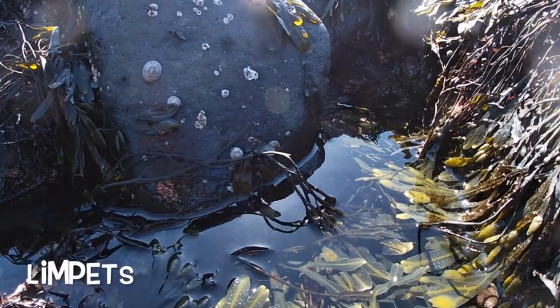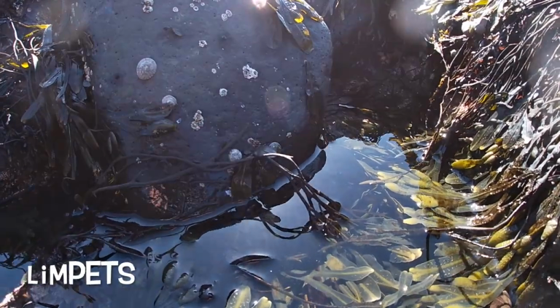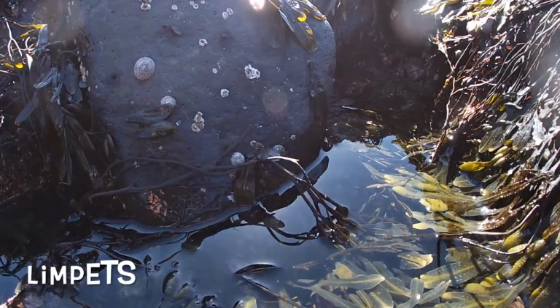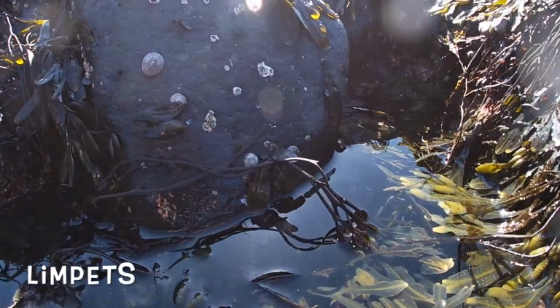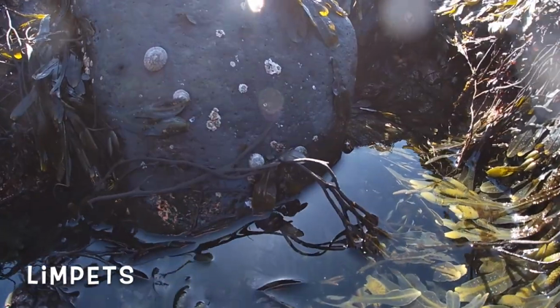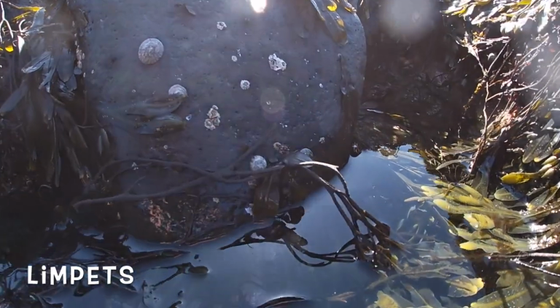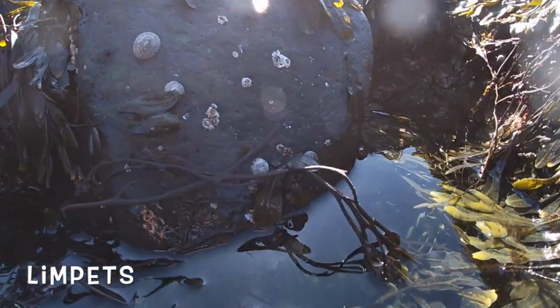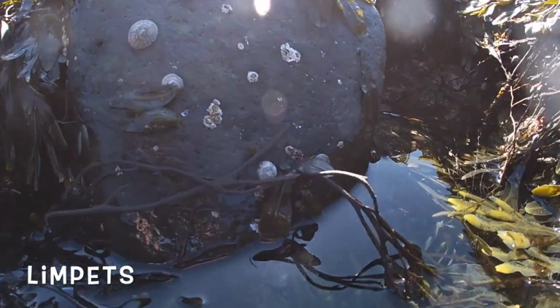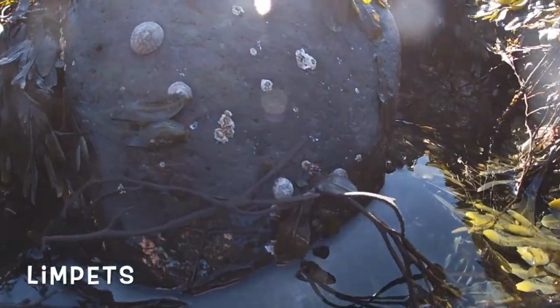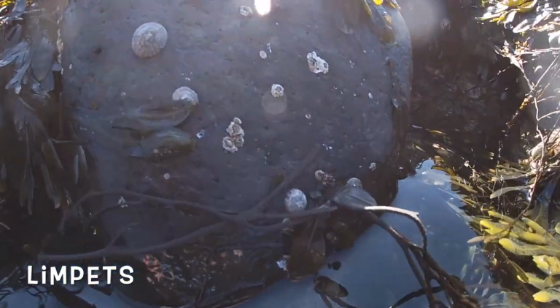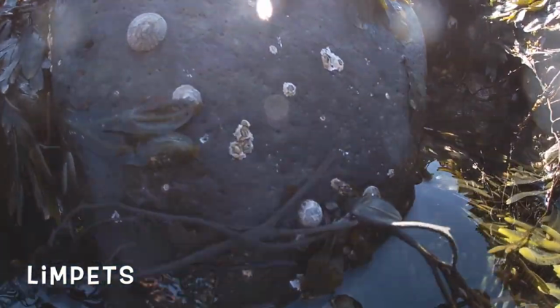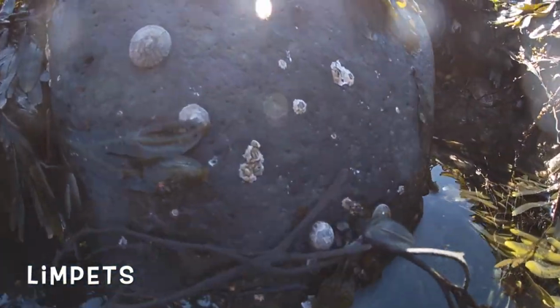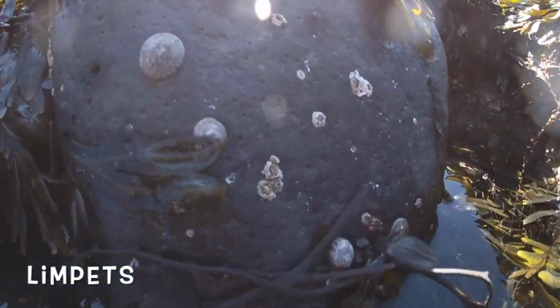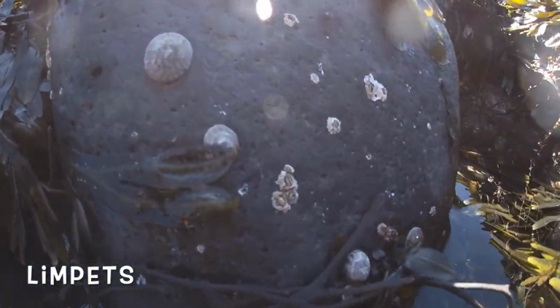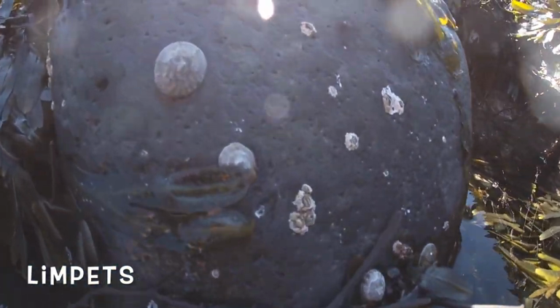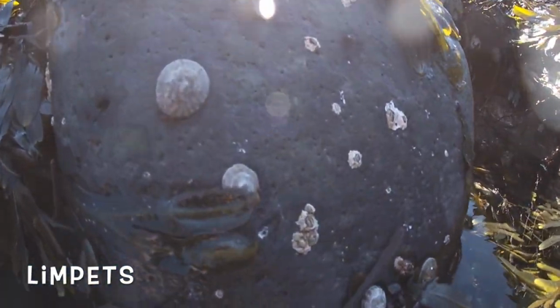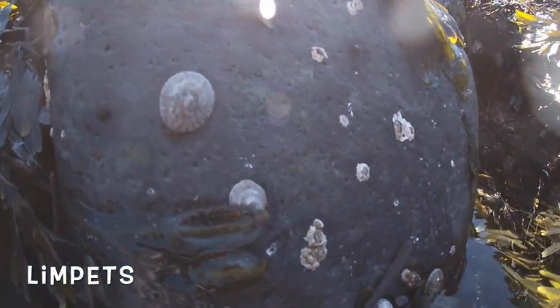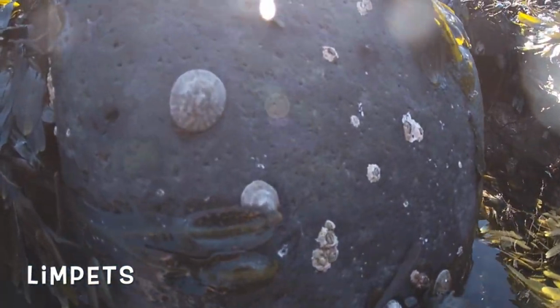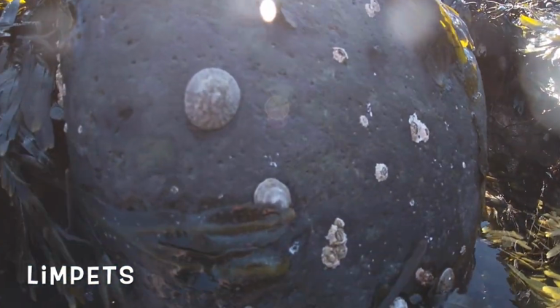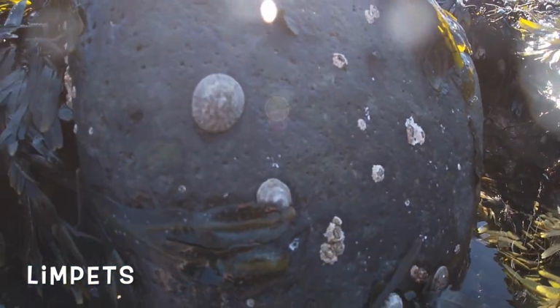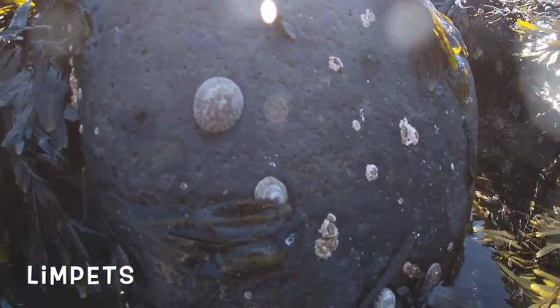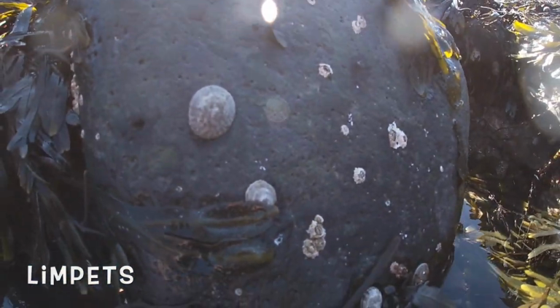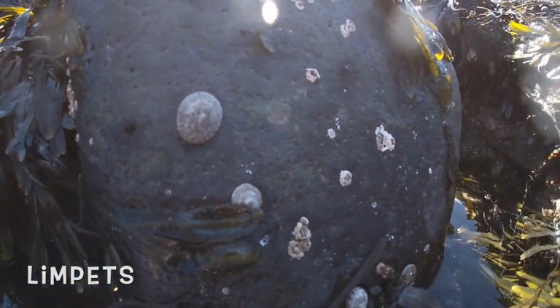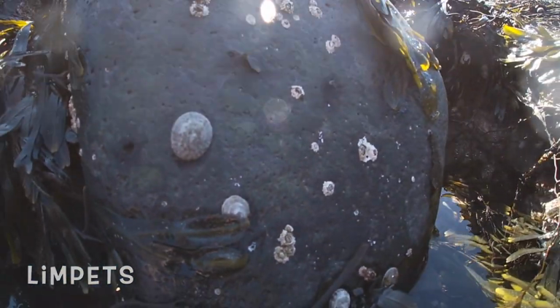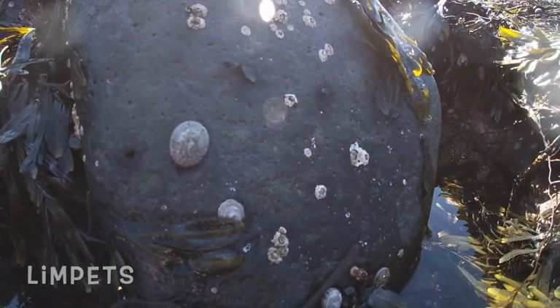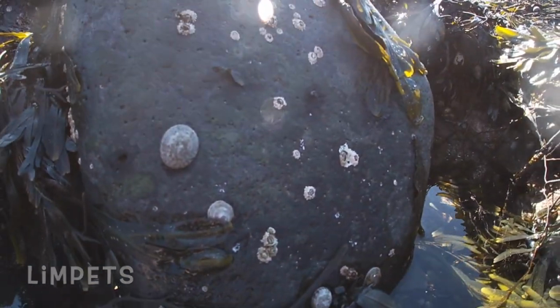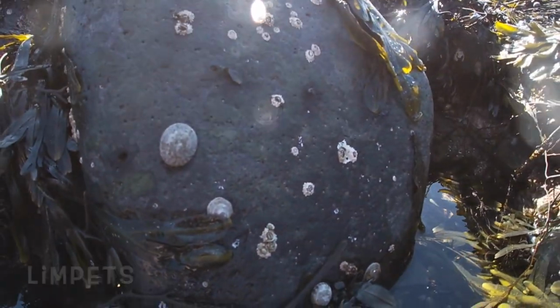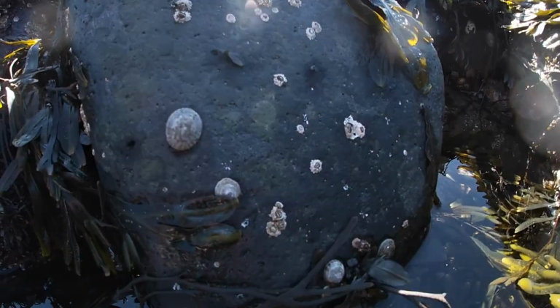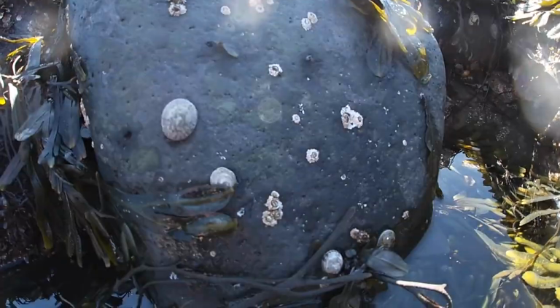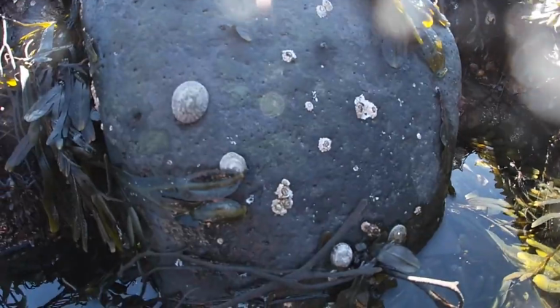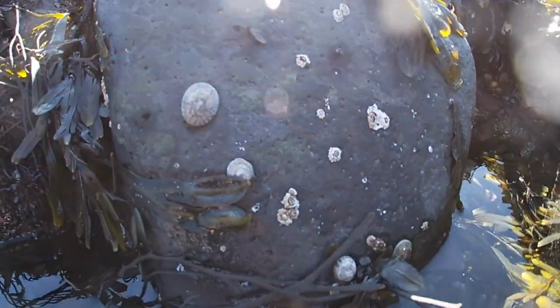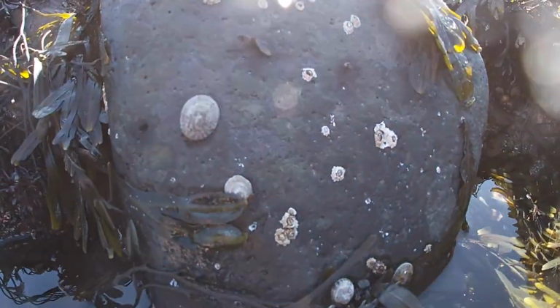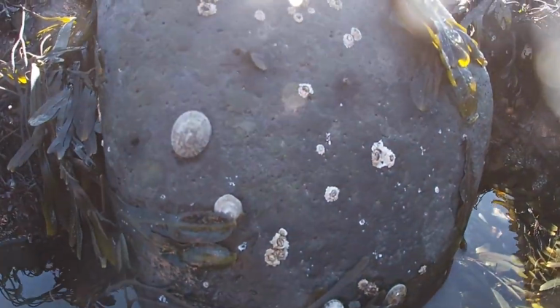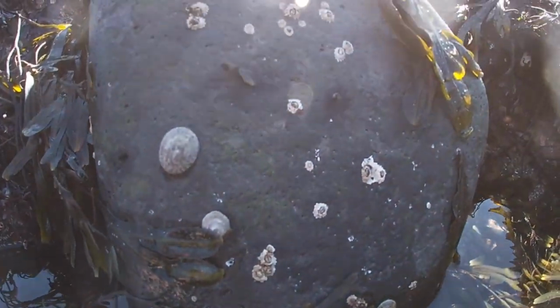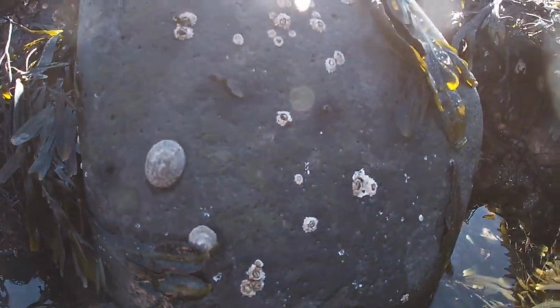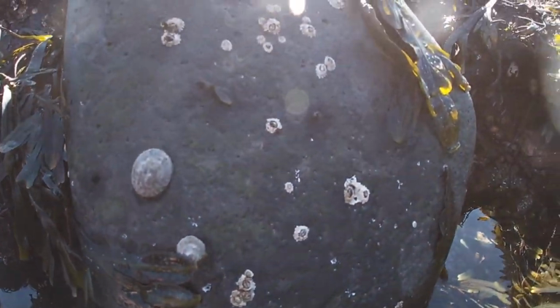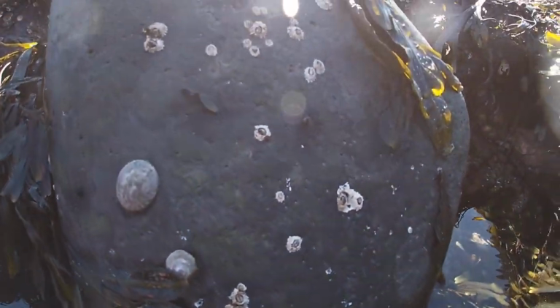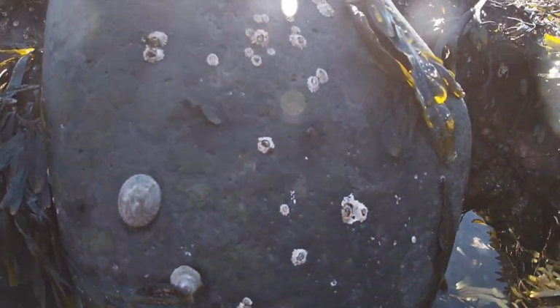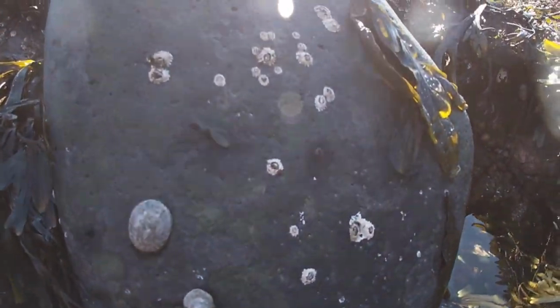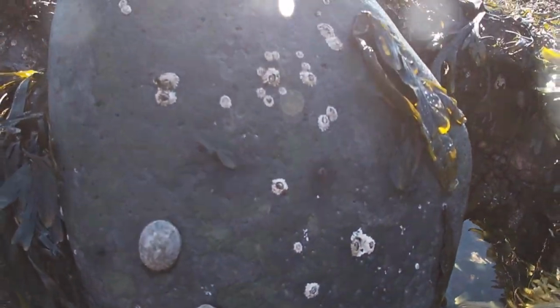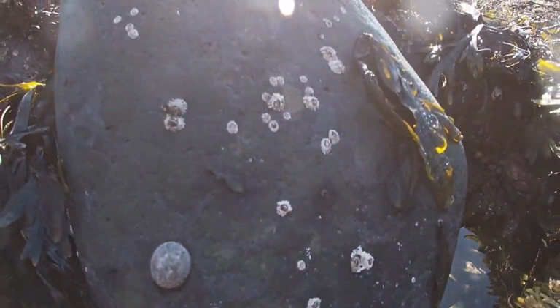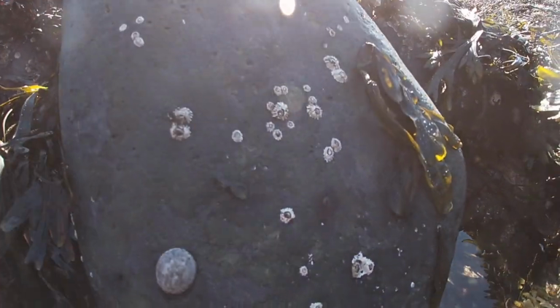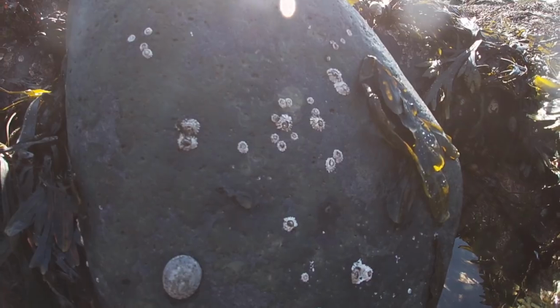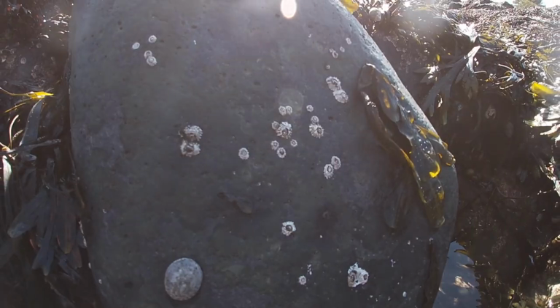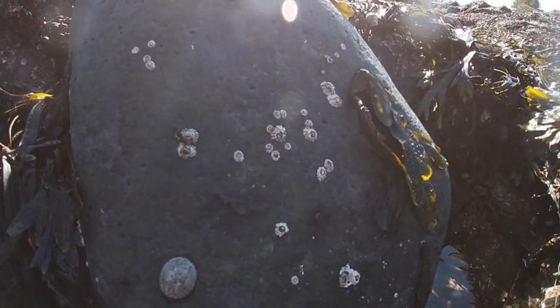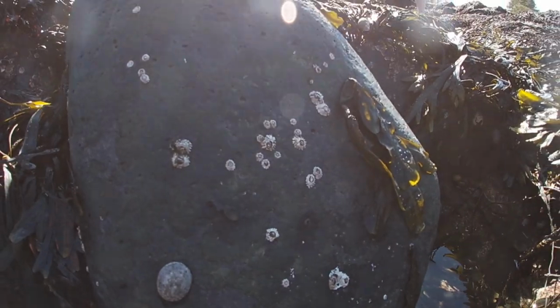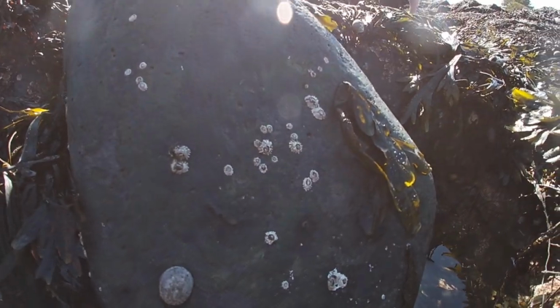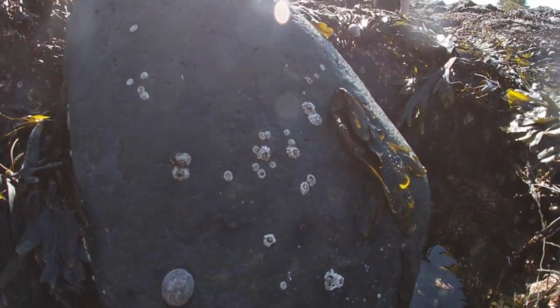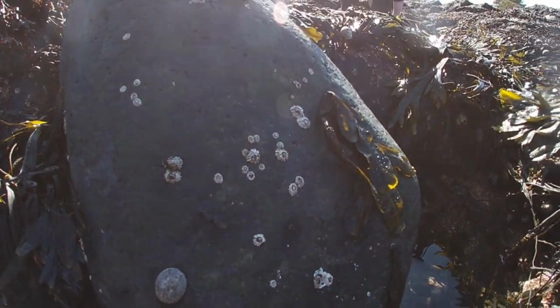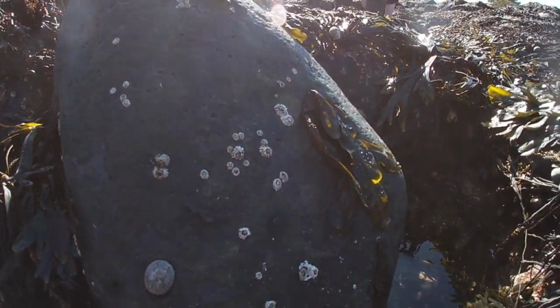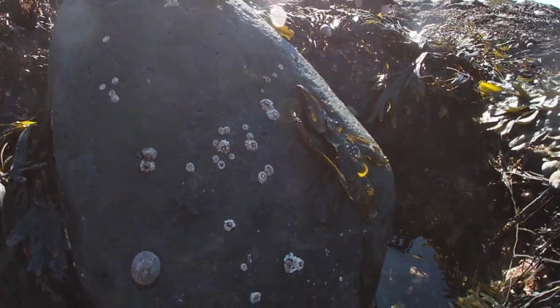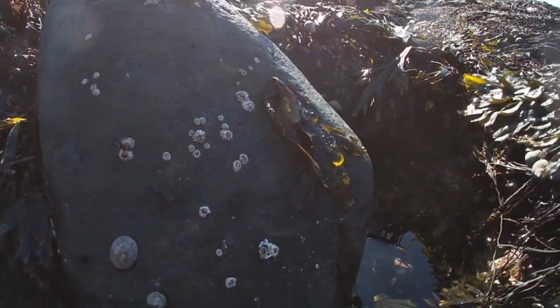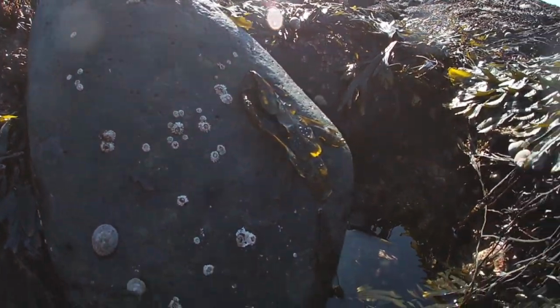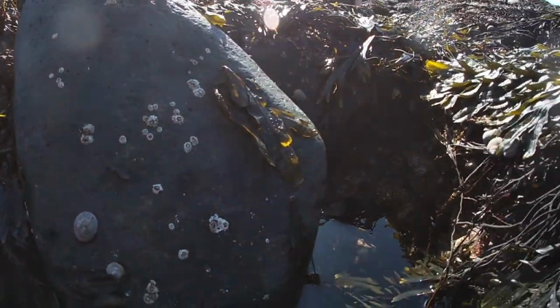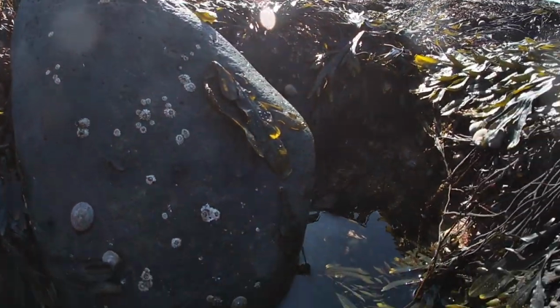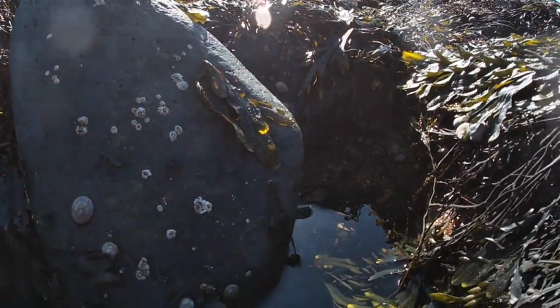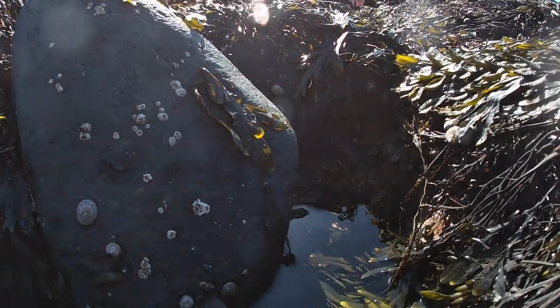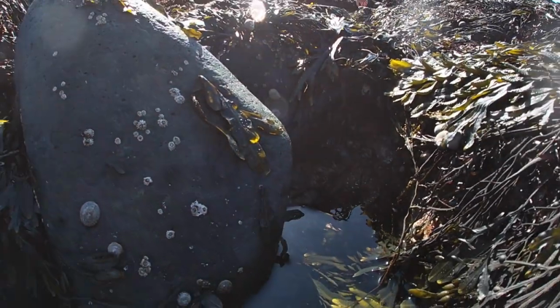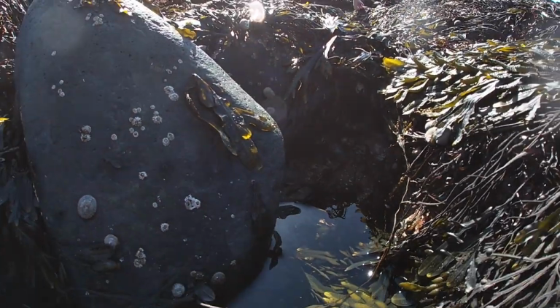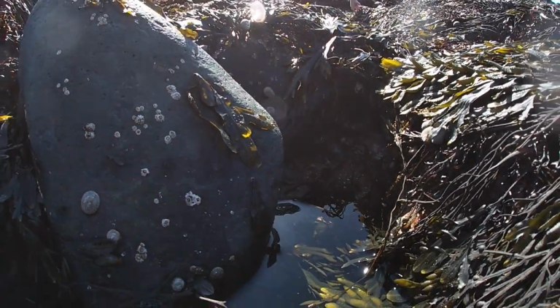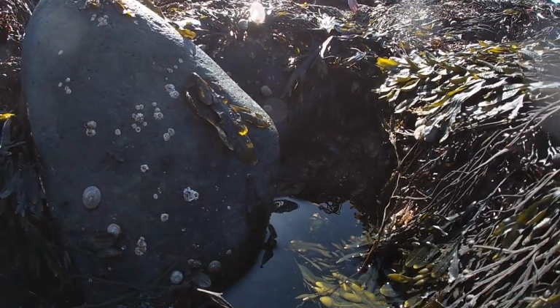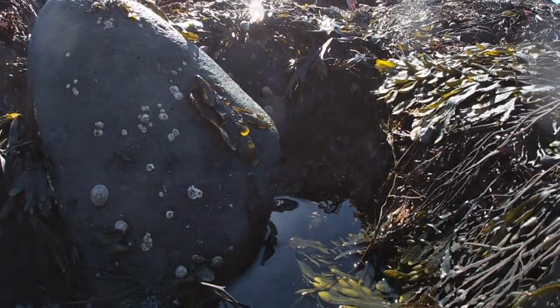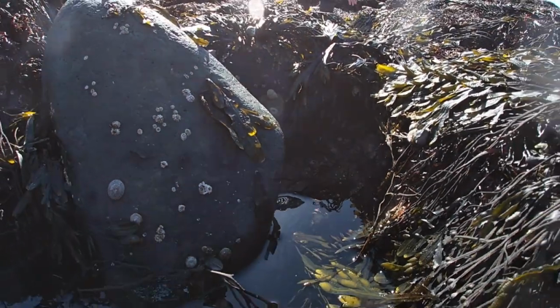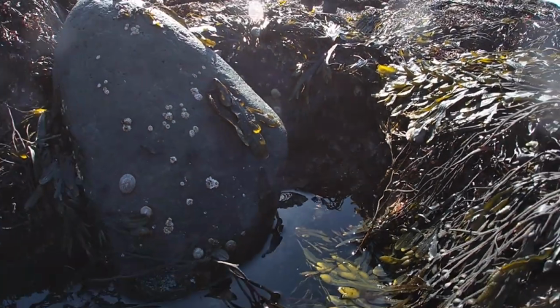Our next organism are limpets. These are basically snails with suction cups on the bottom and they like to stick to rocks as well.